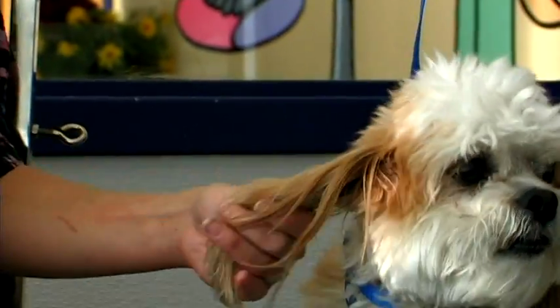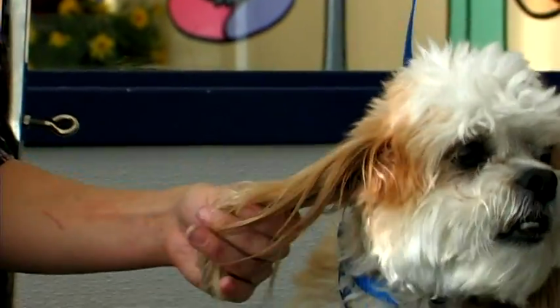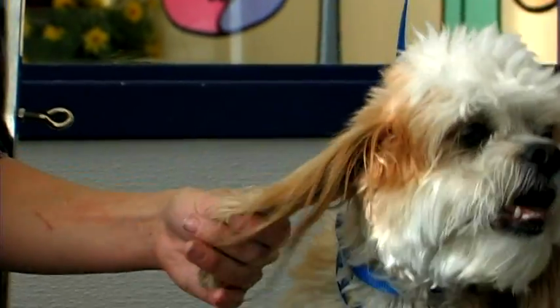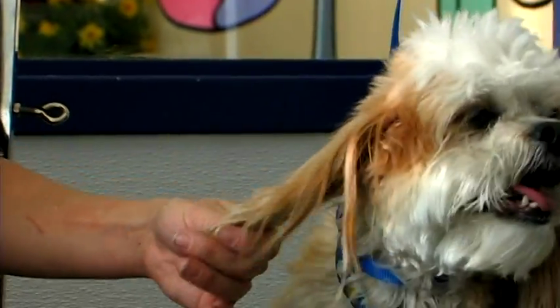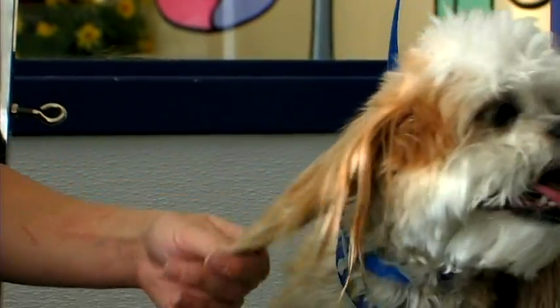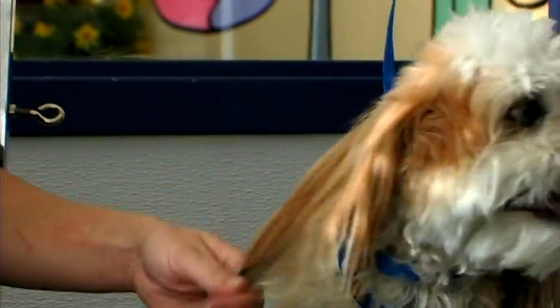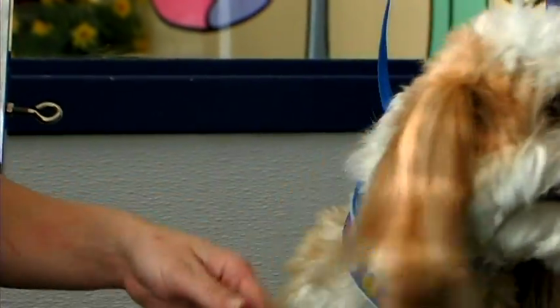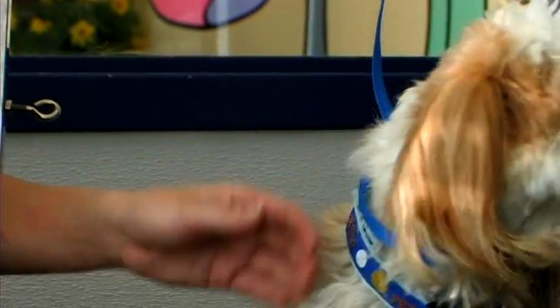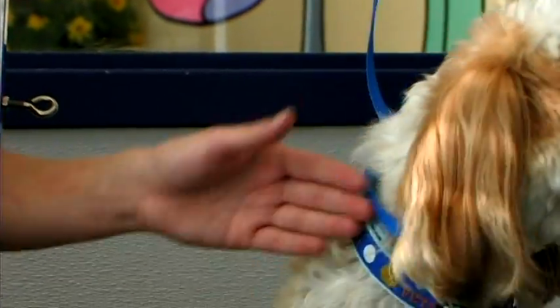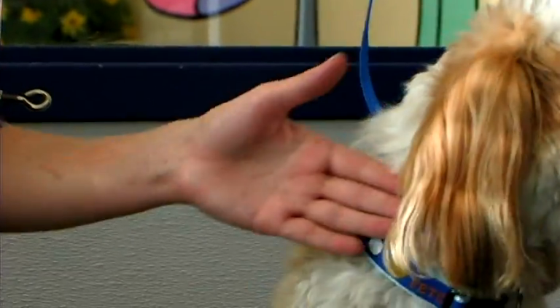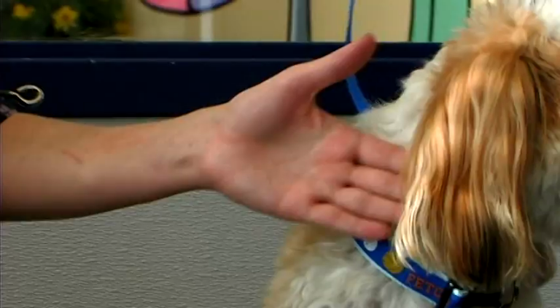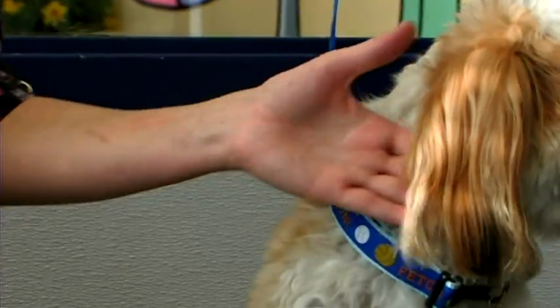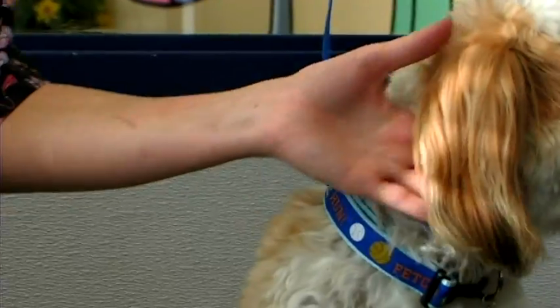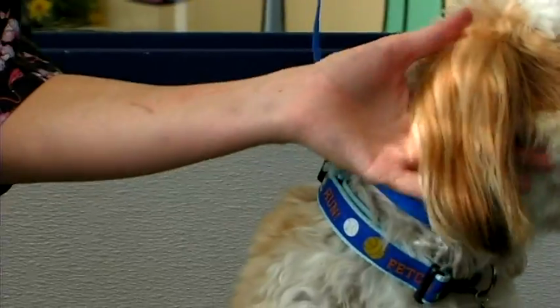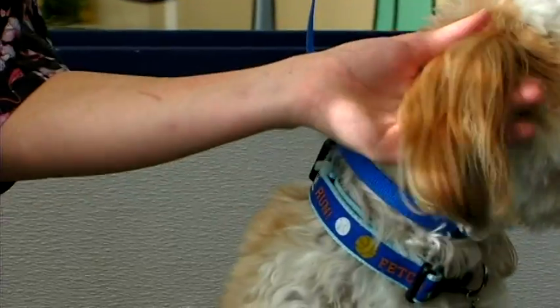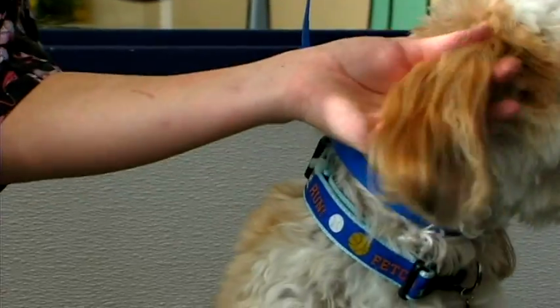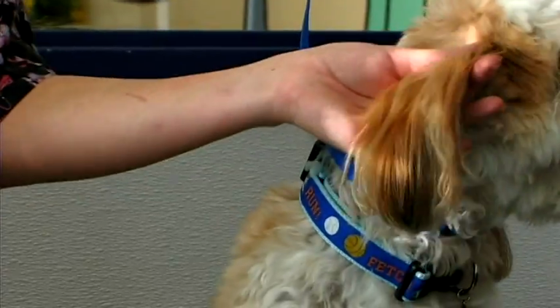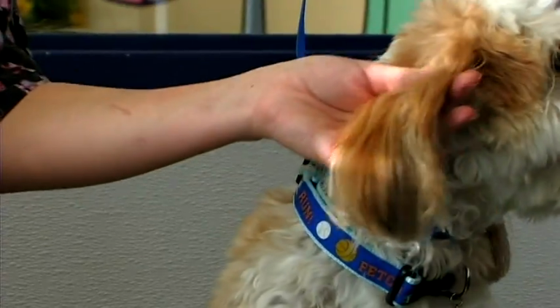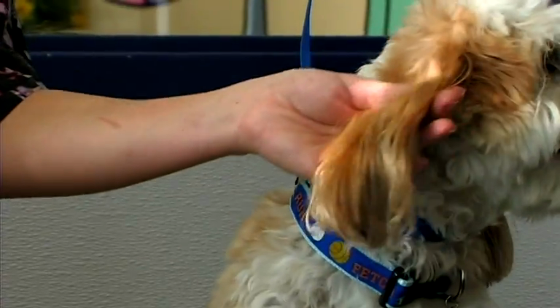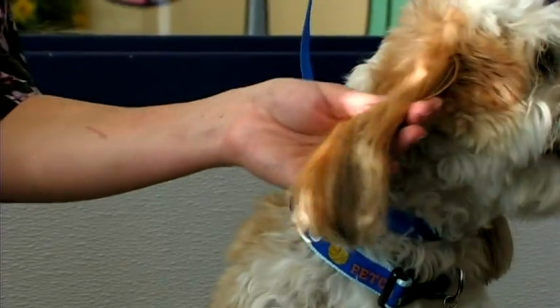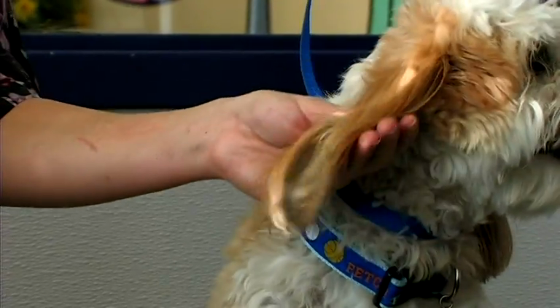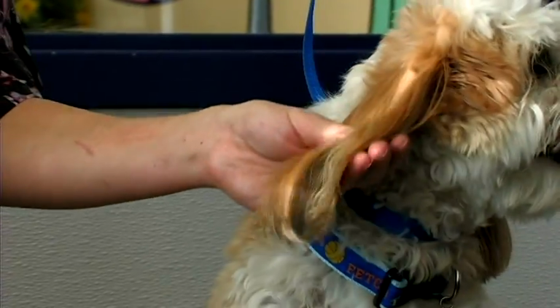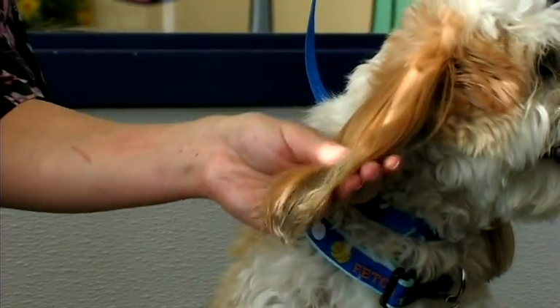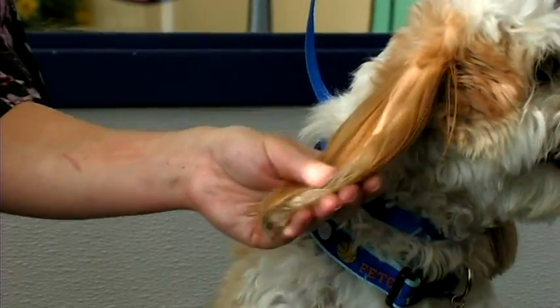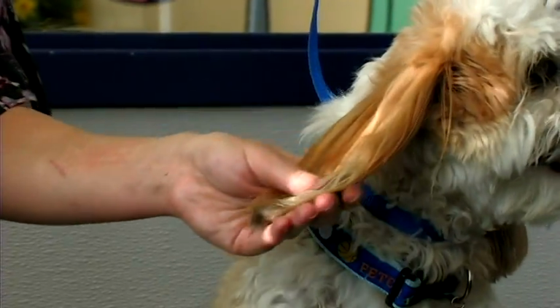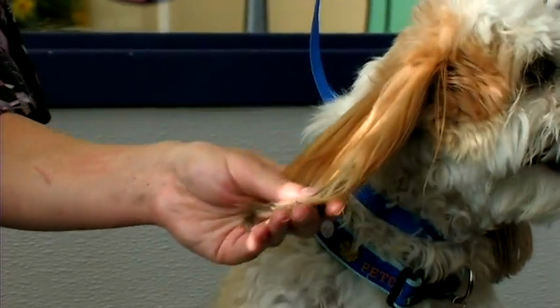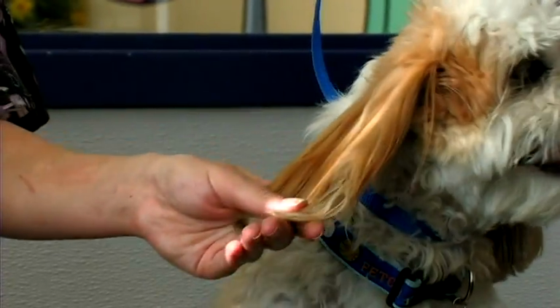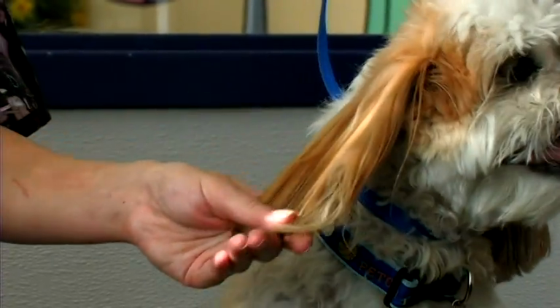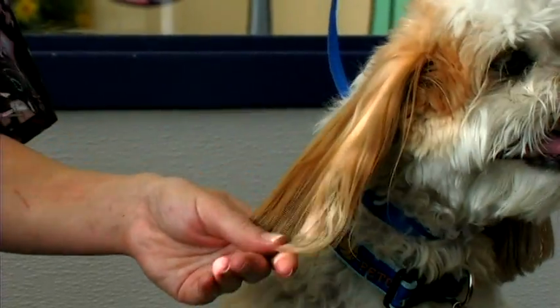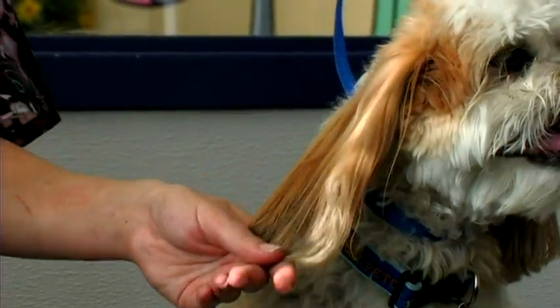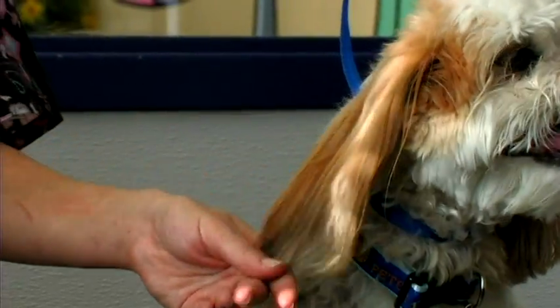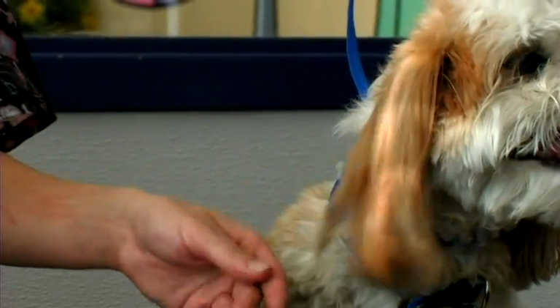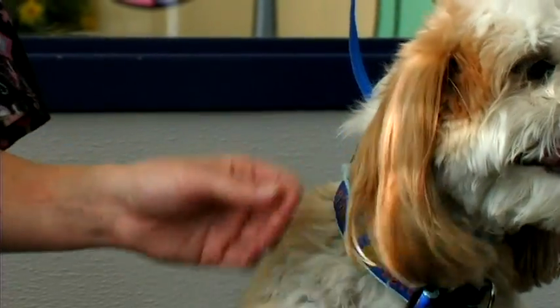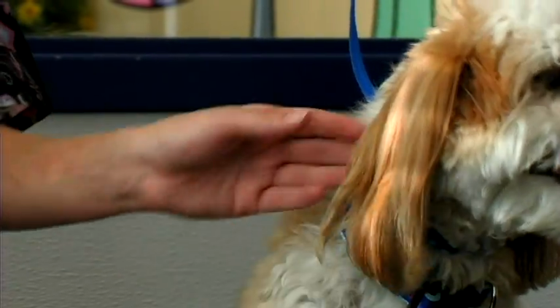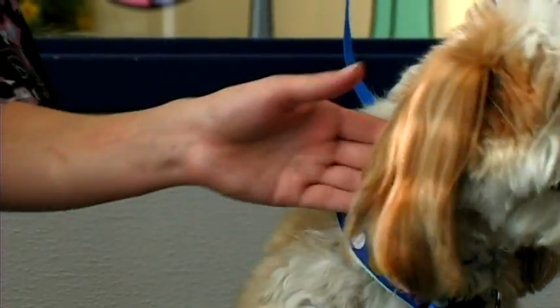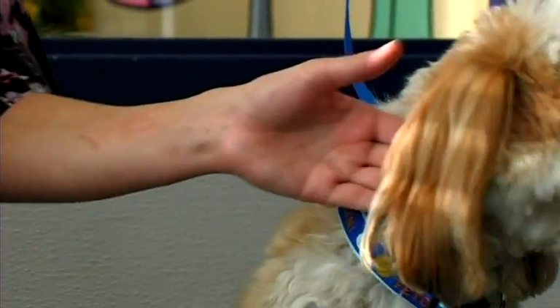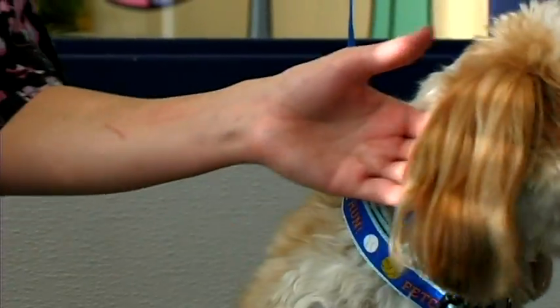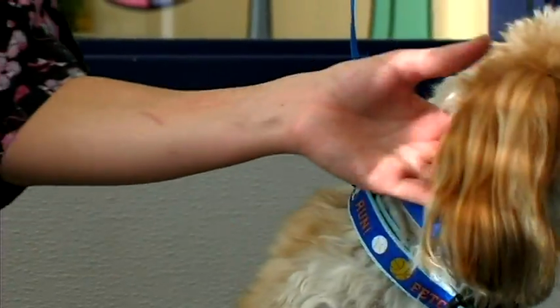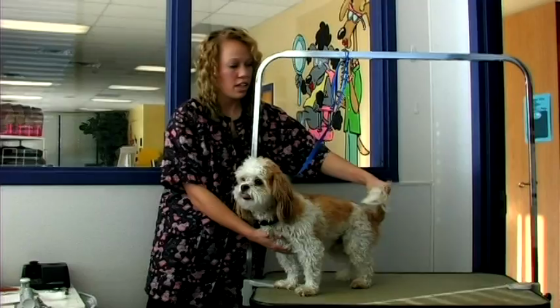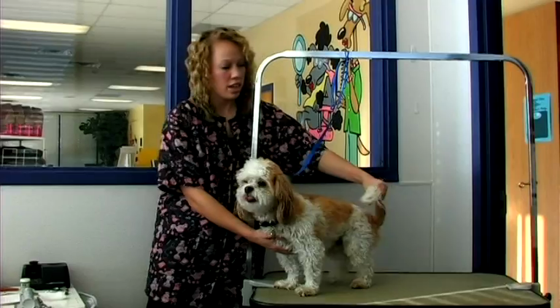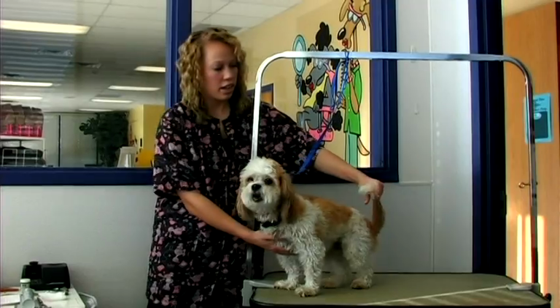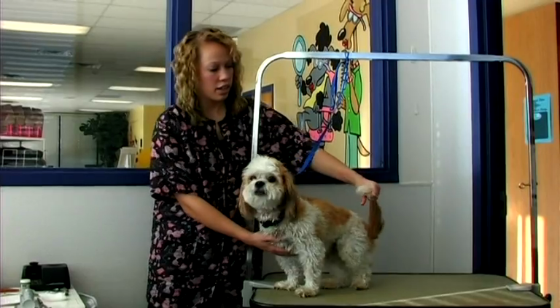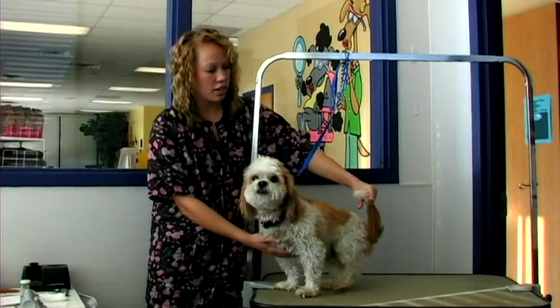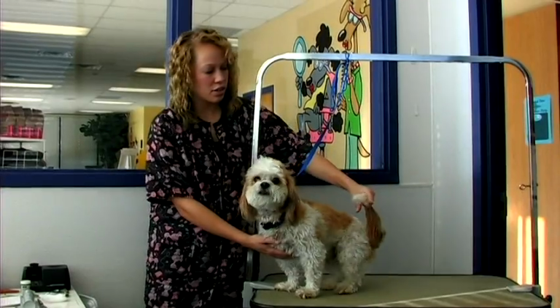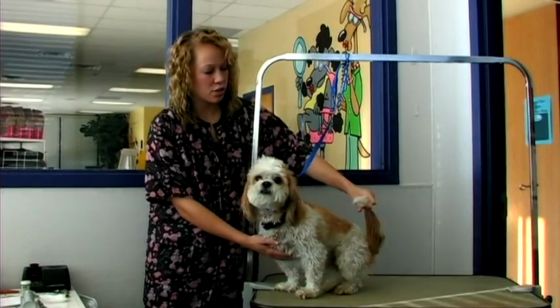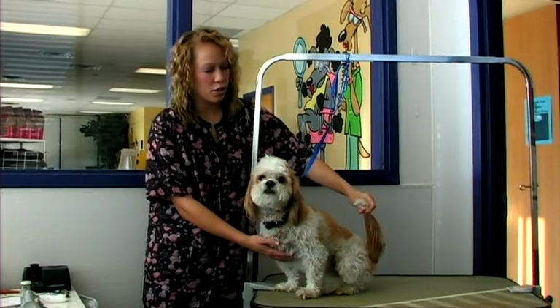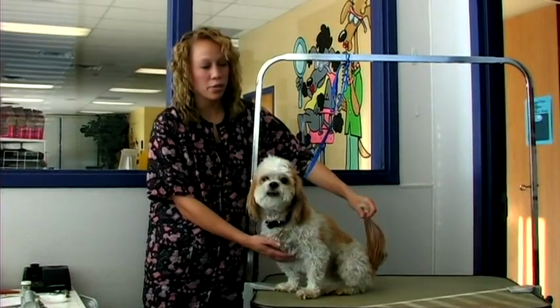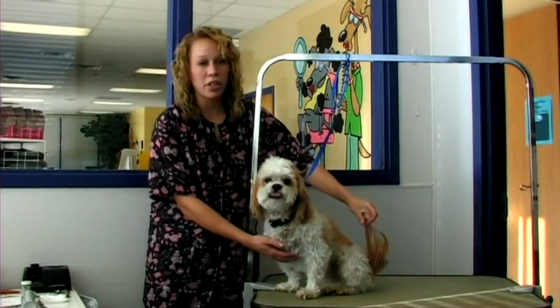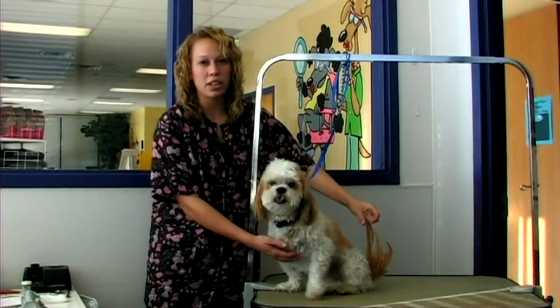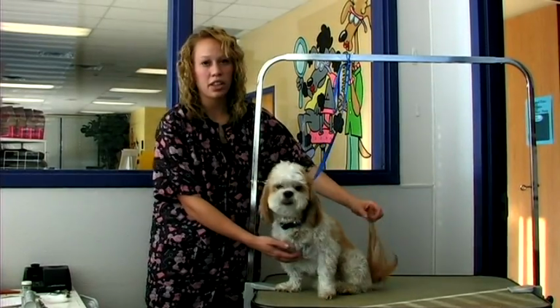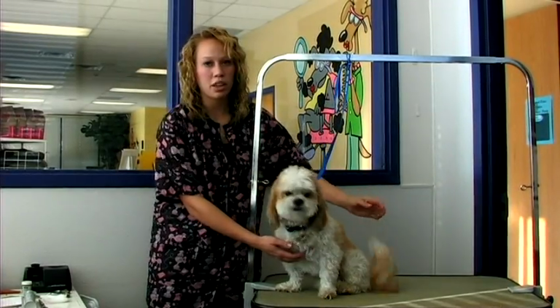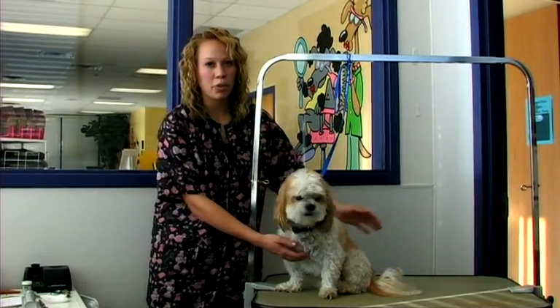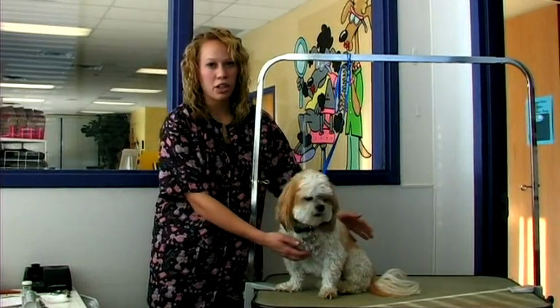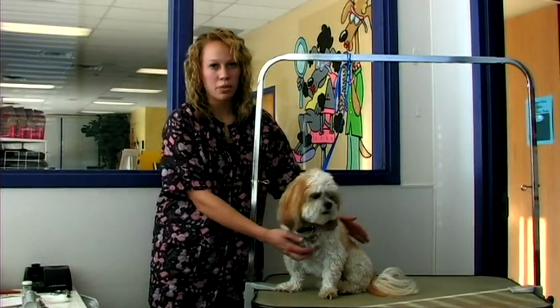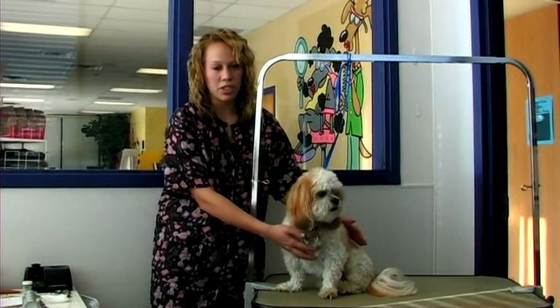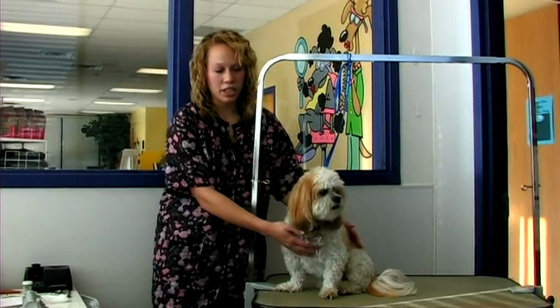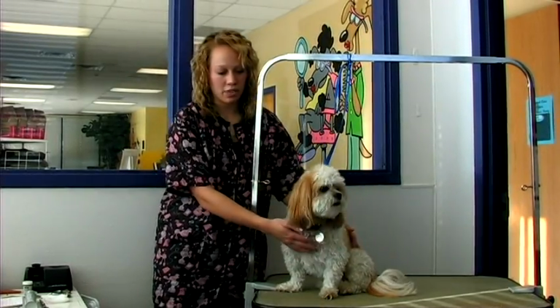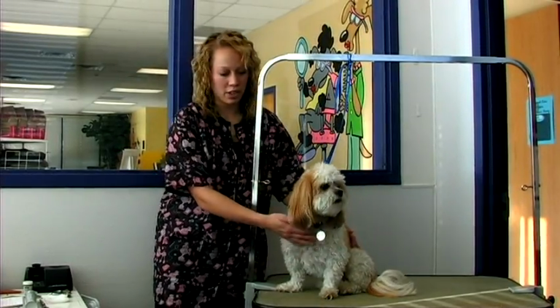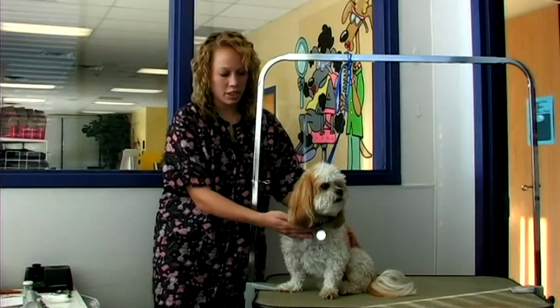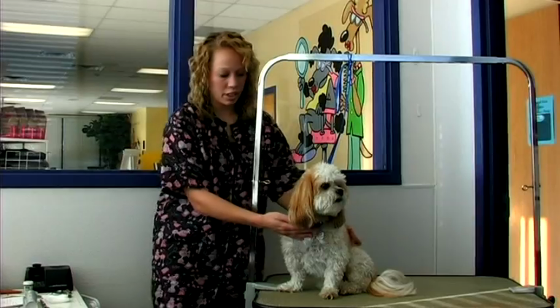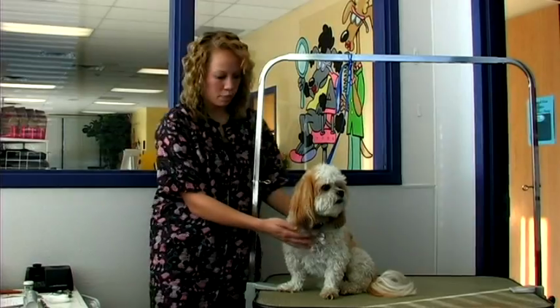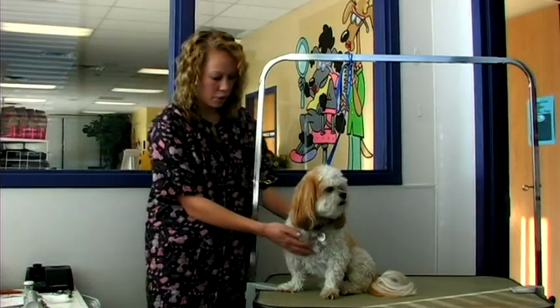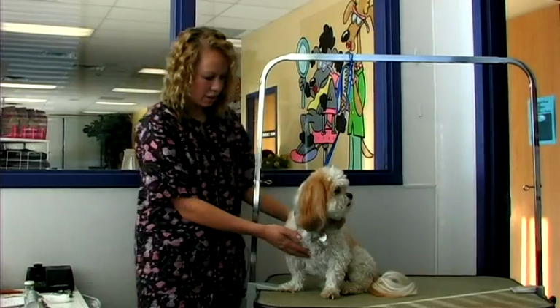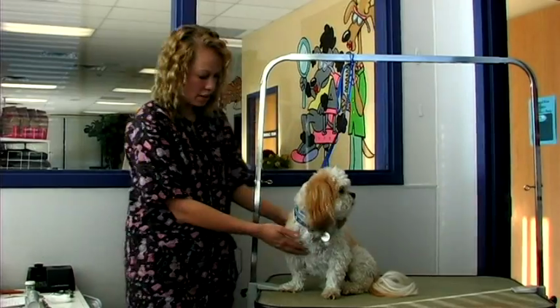For the tail, you'll also want to make sure that it is left long, and also trim it at the bottom to give it a neat appearance.